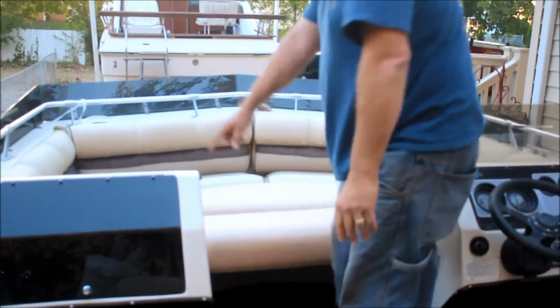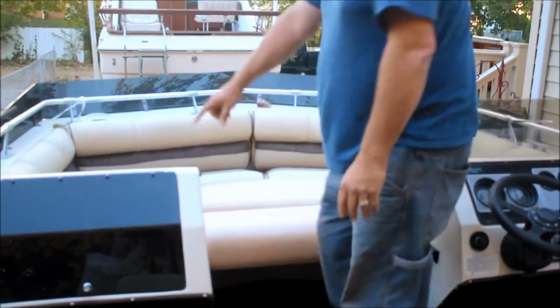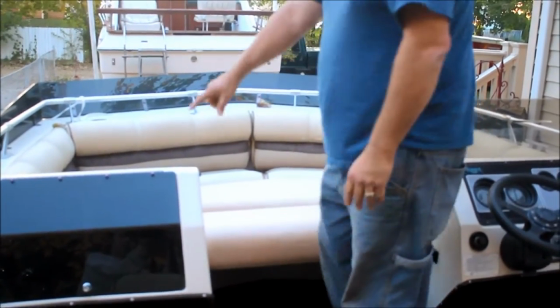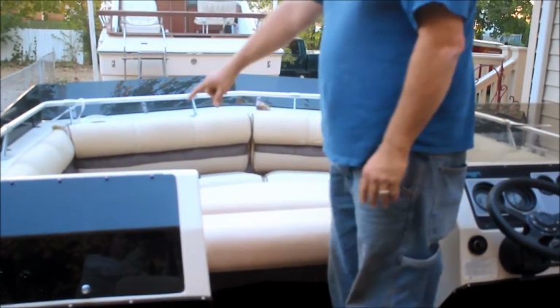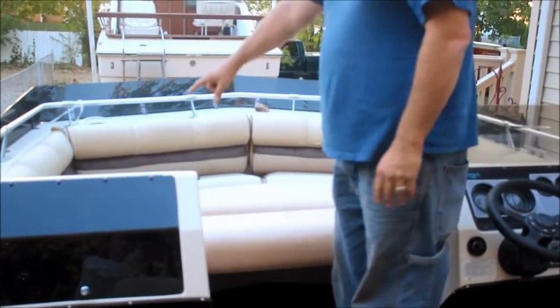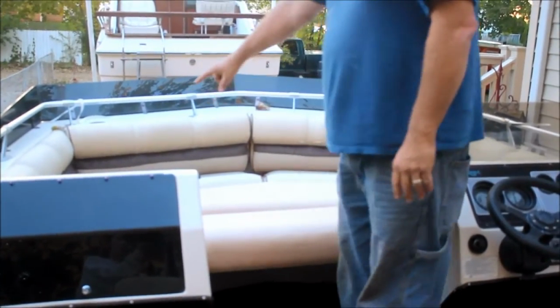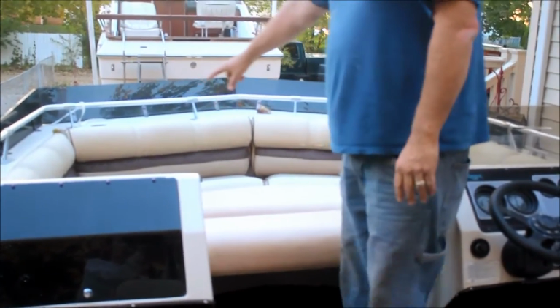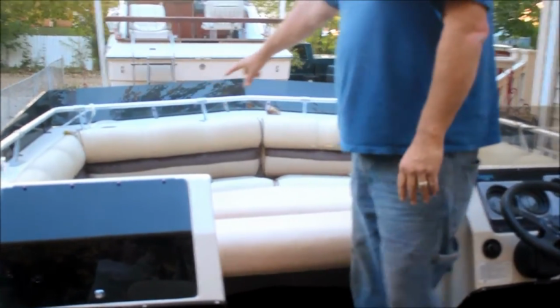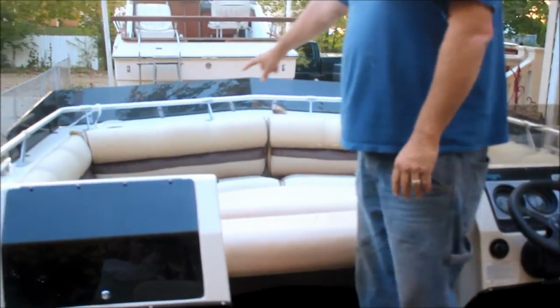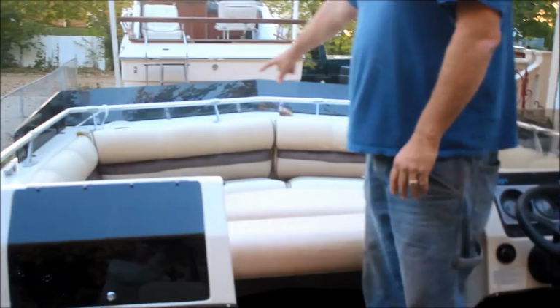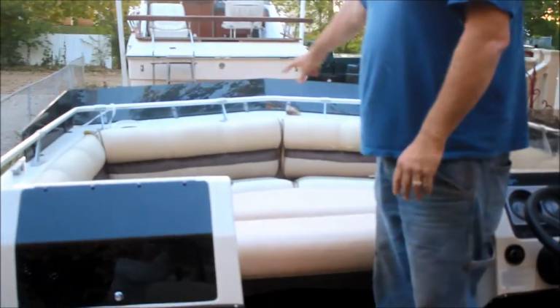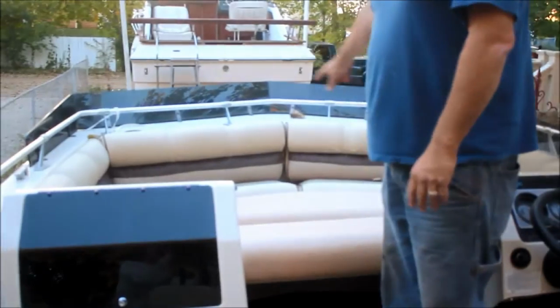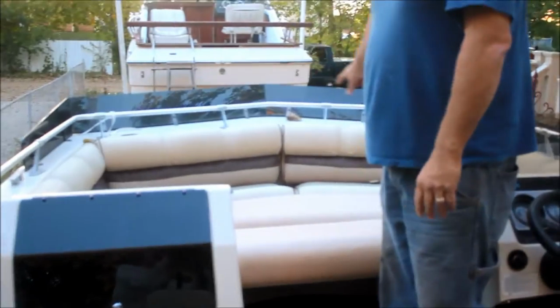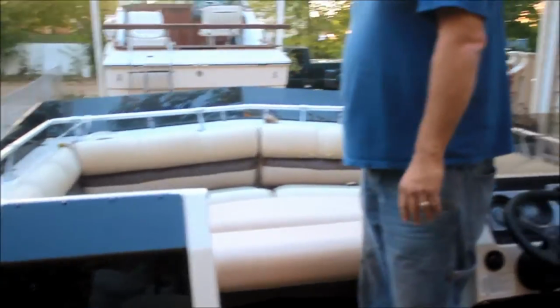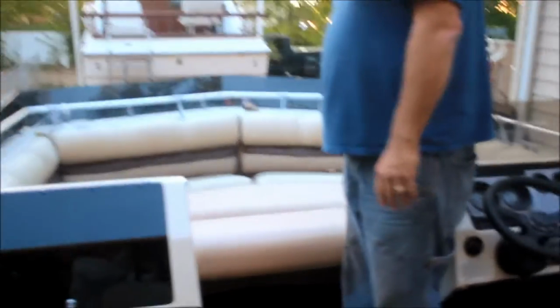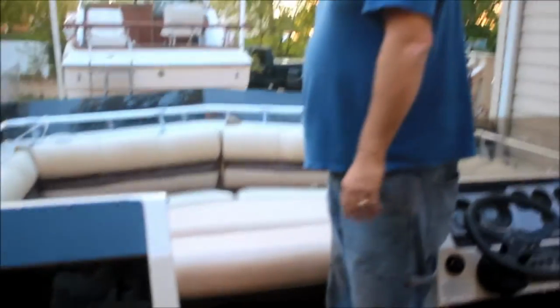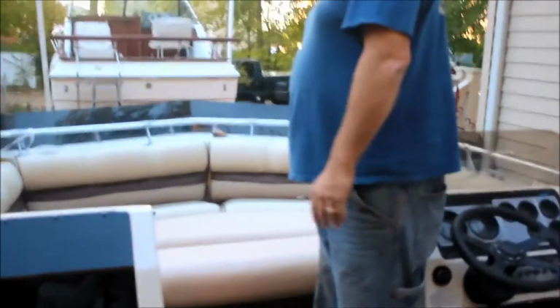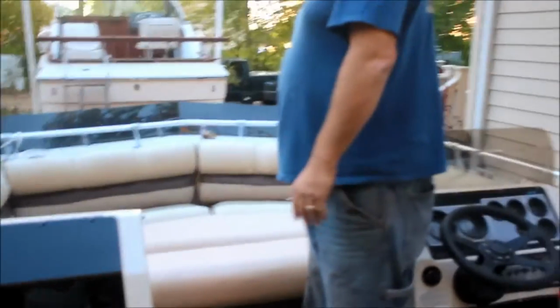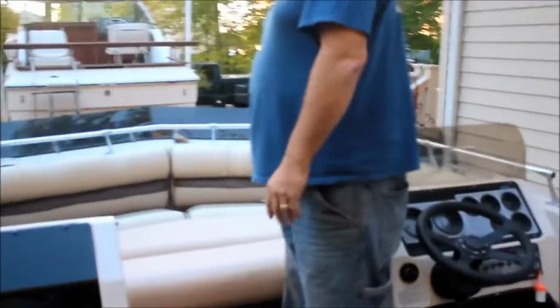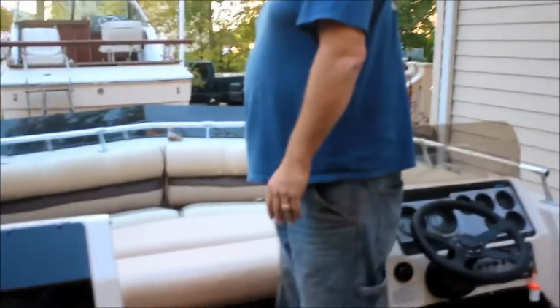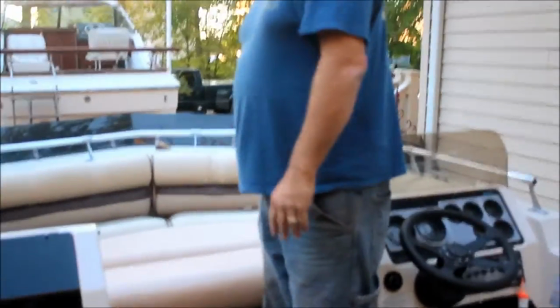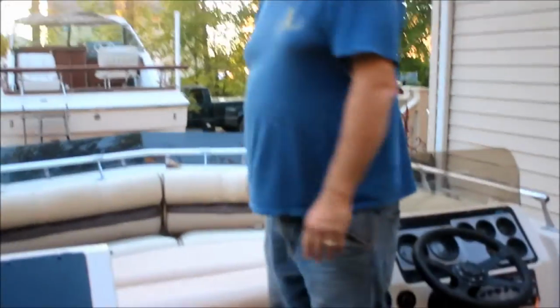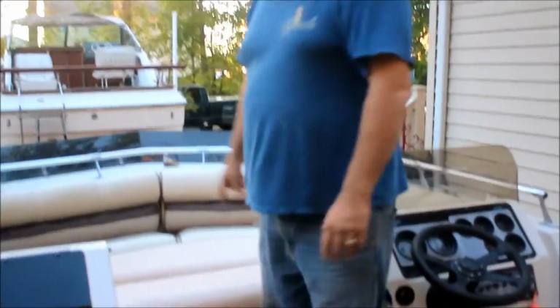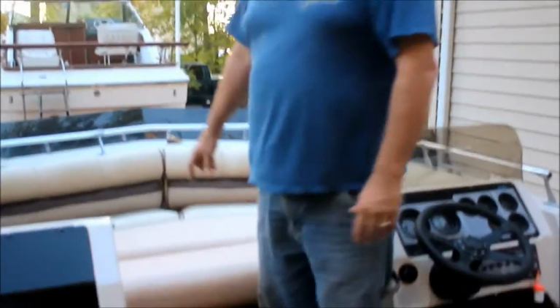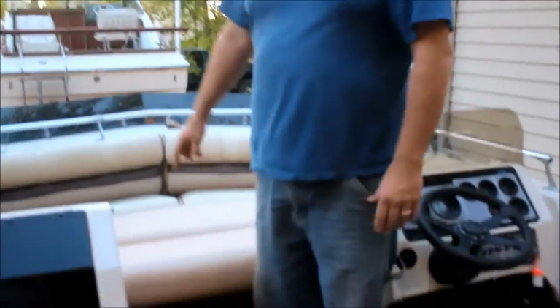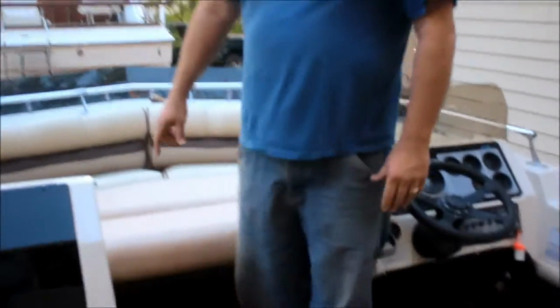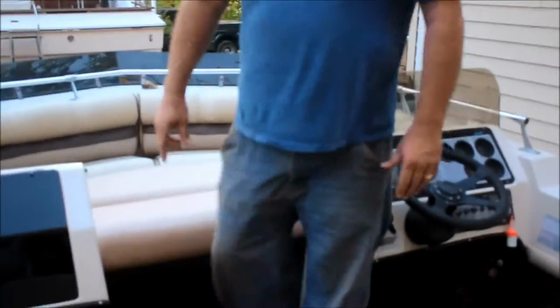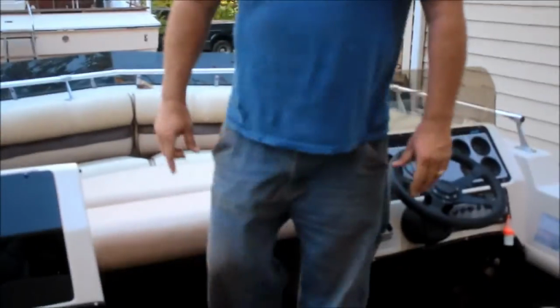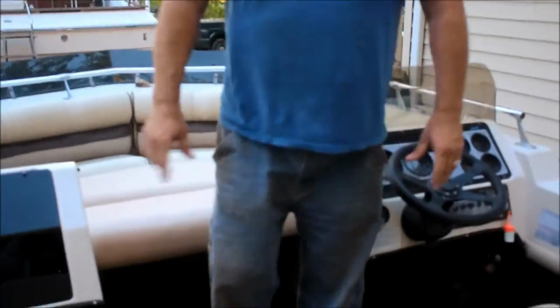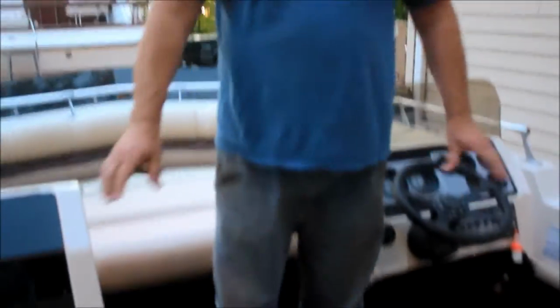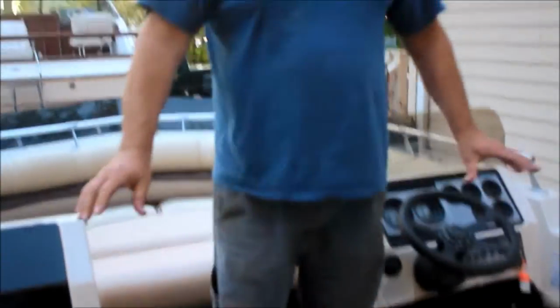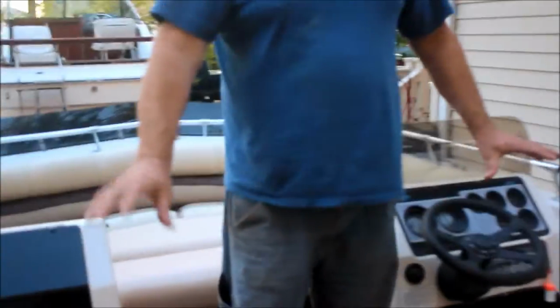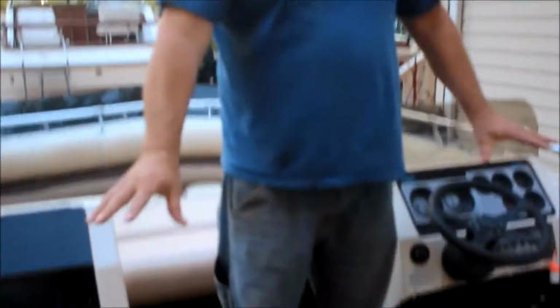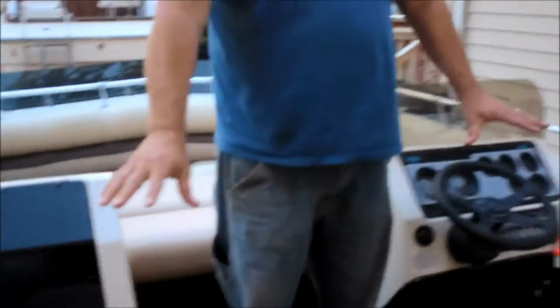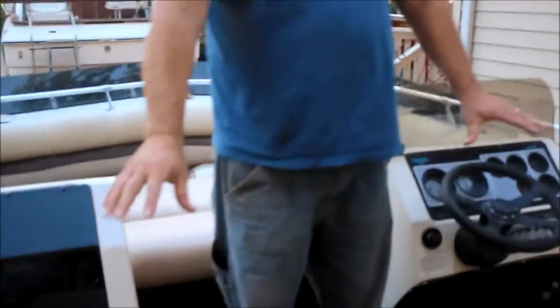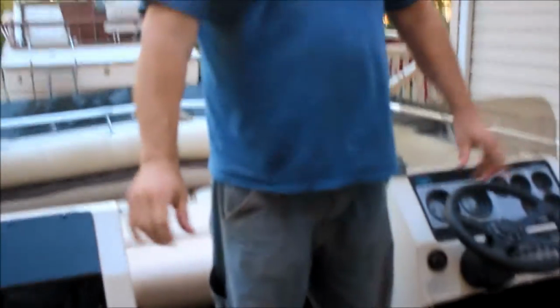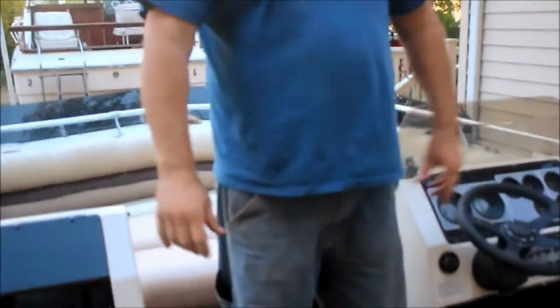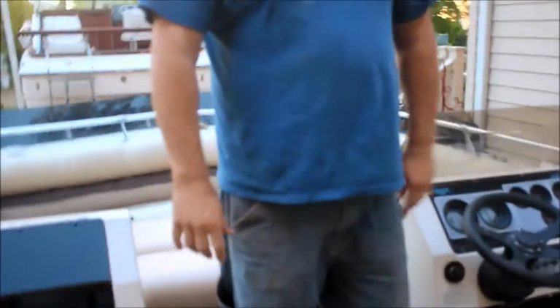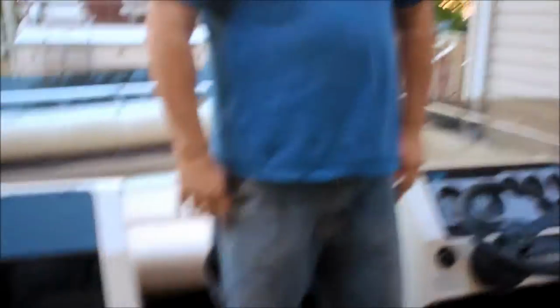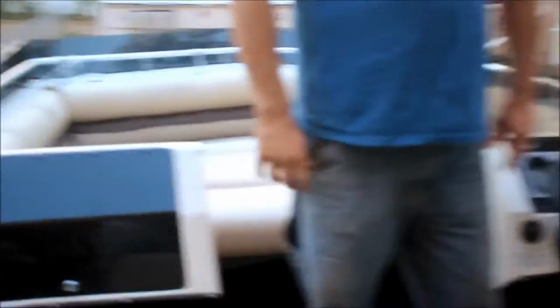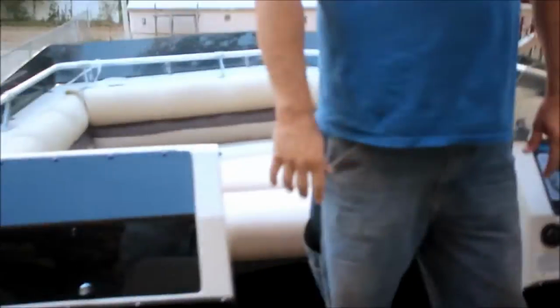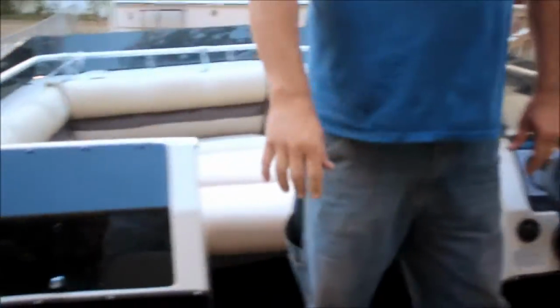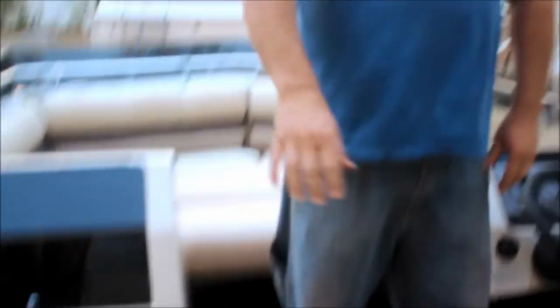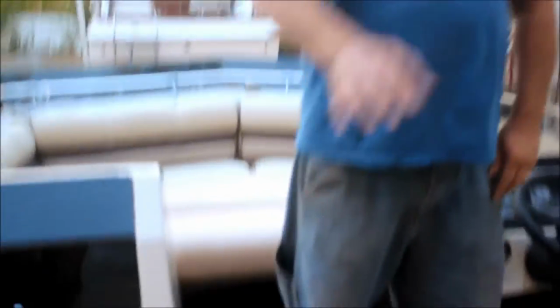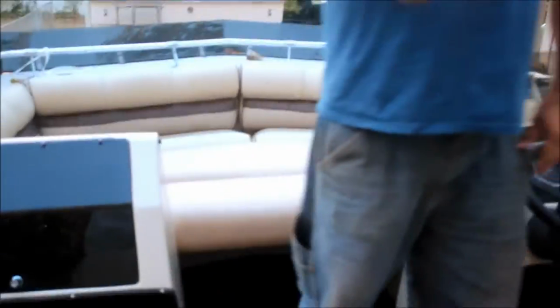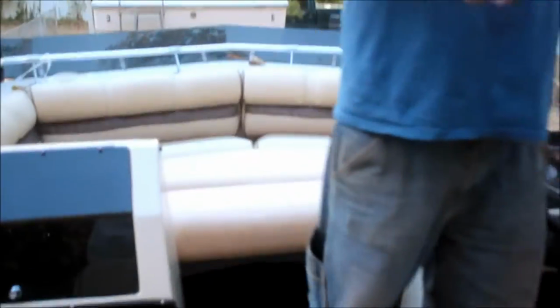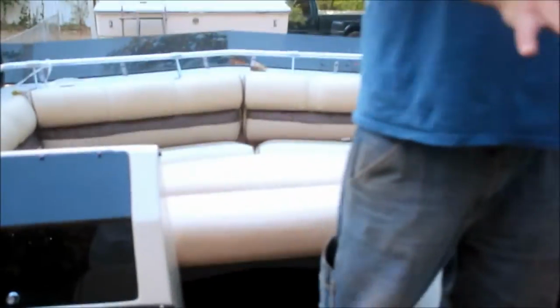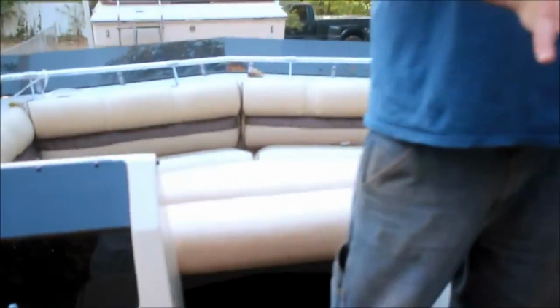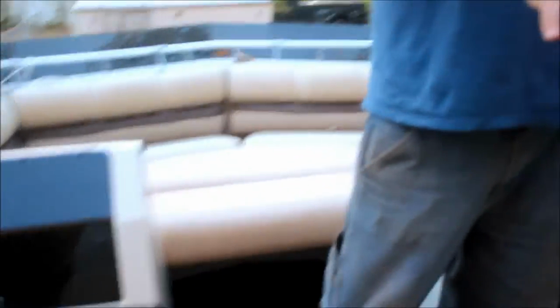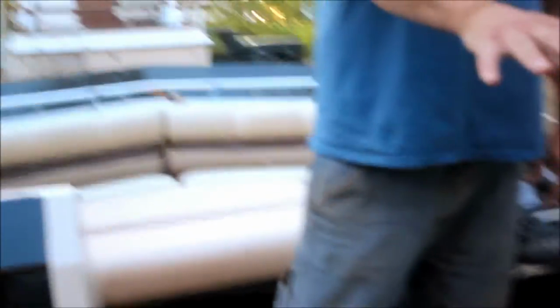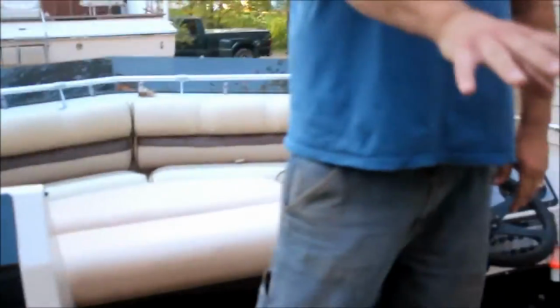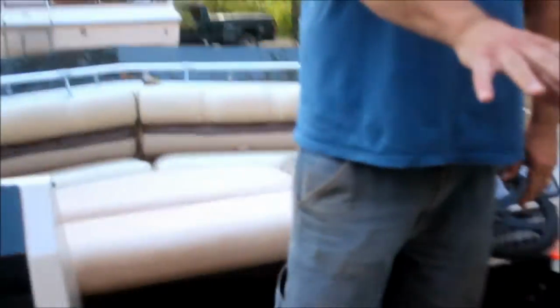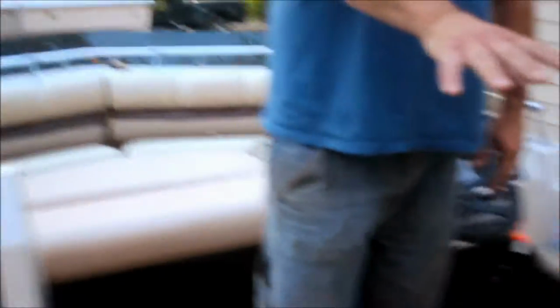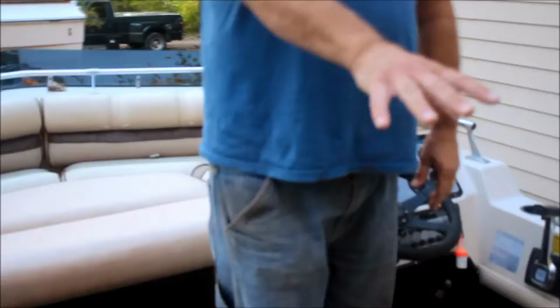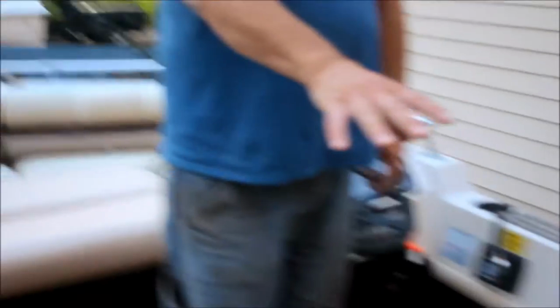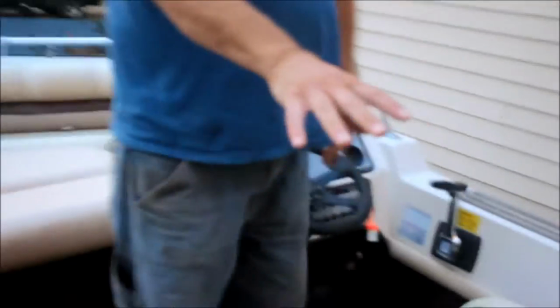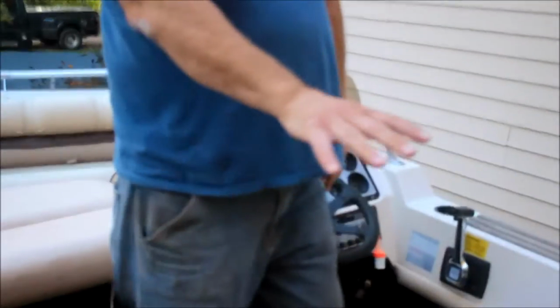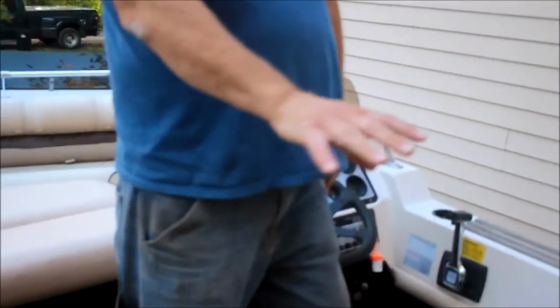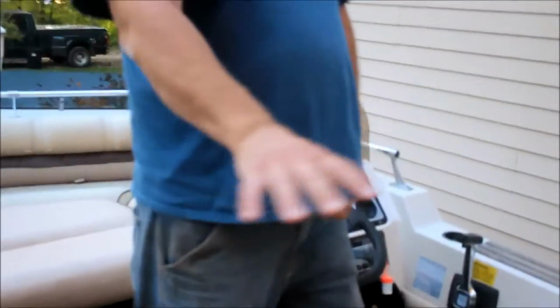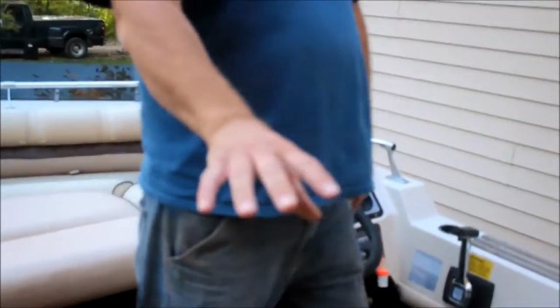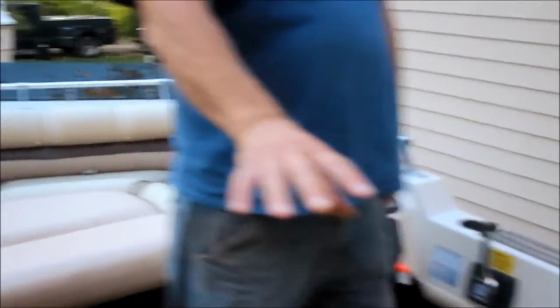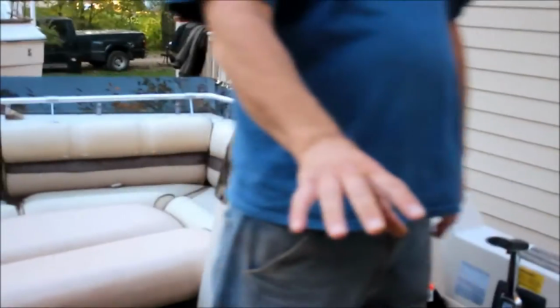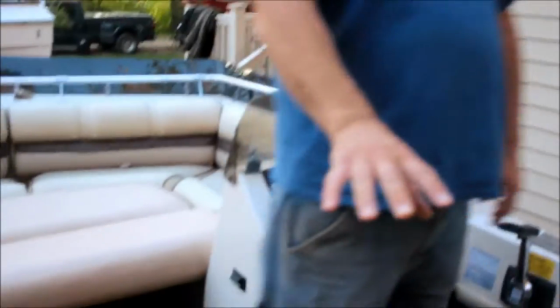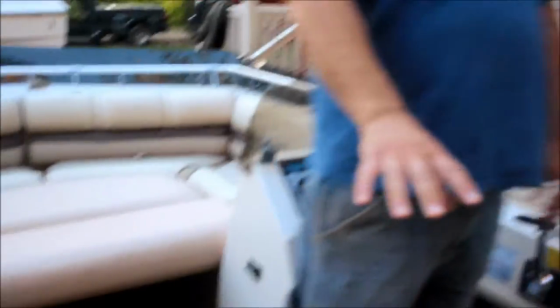It has storage under every single compartment. It has two captain's chairs and a couch on the back.